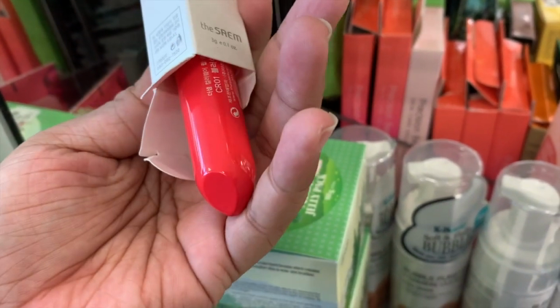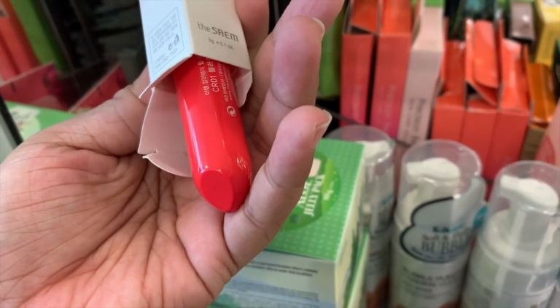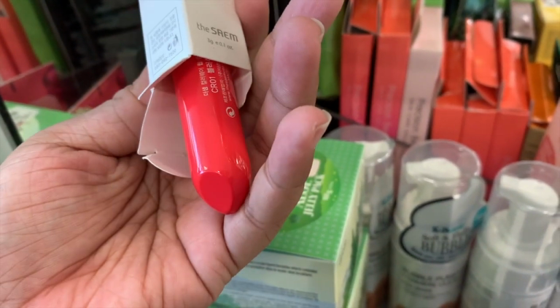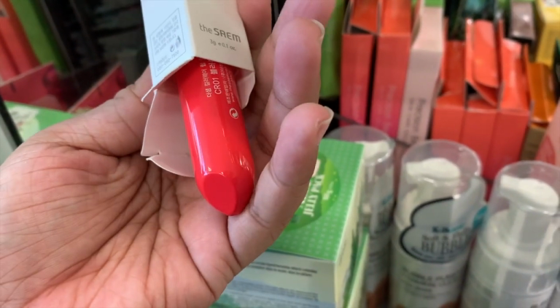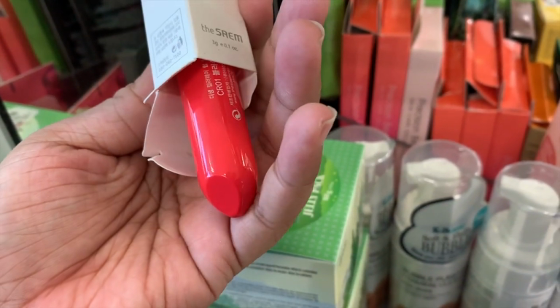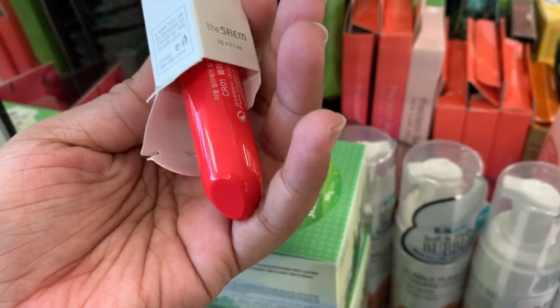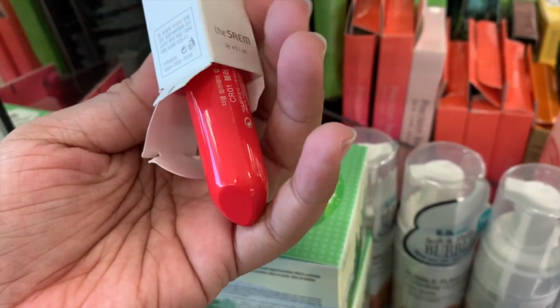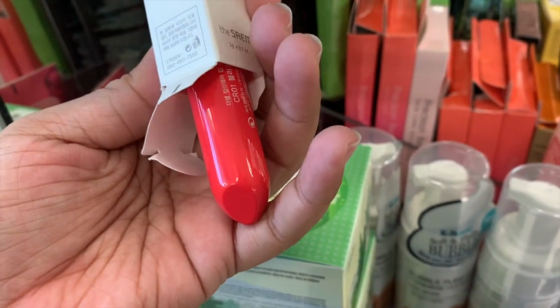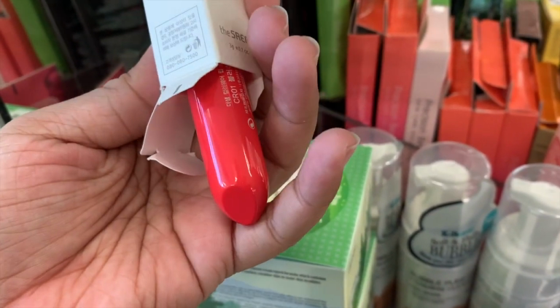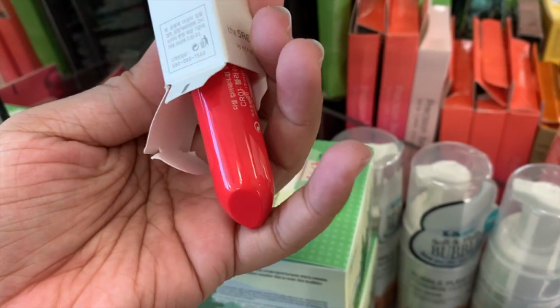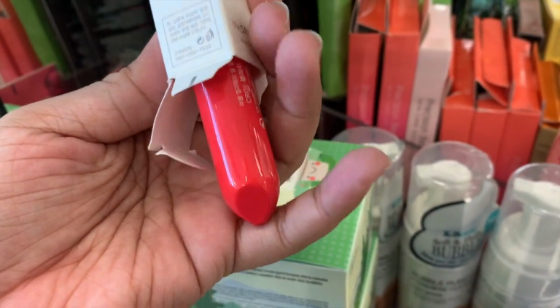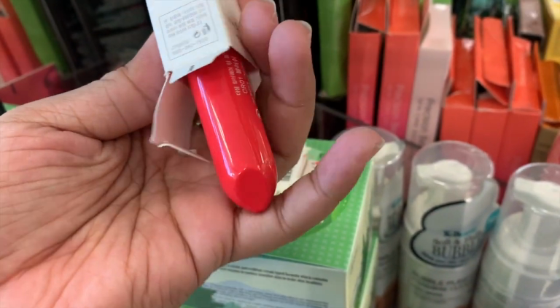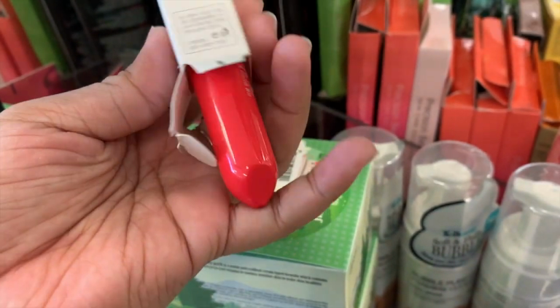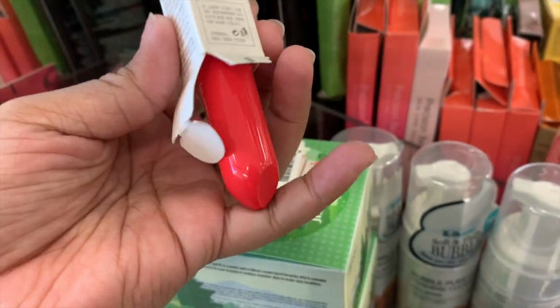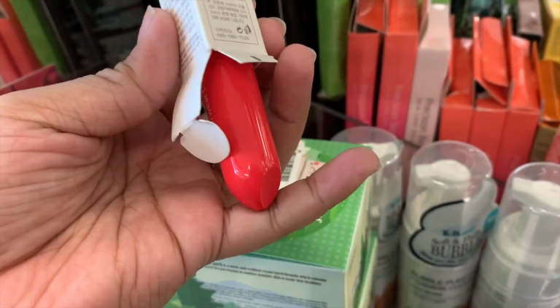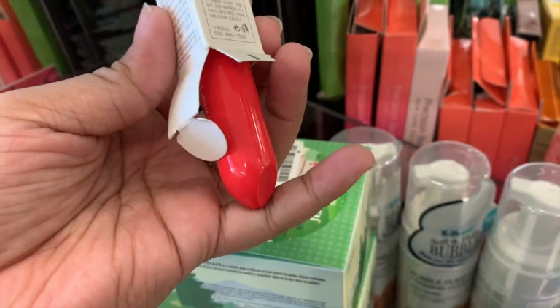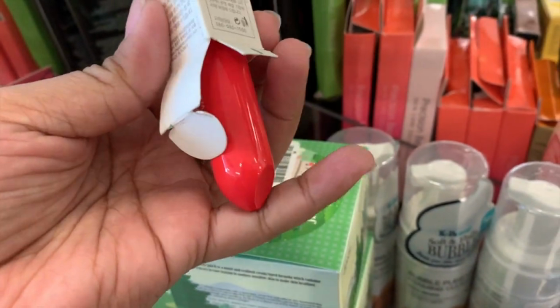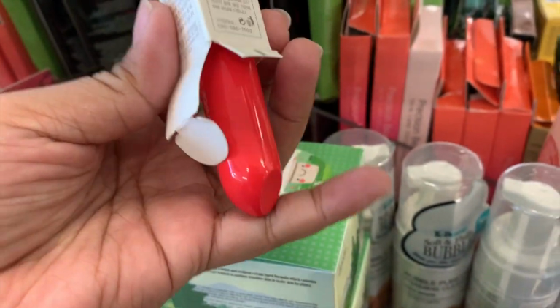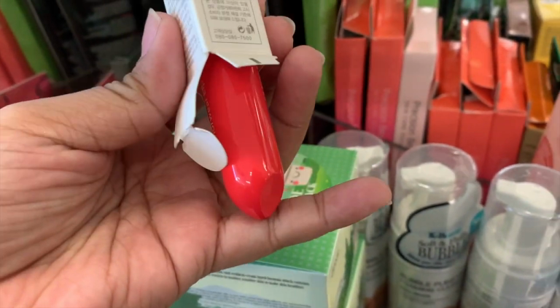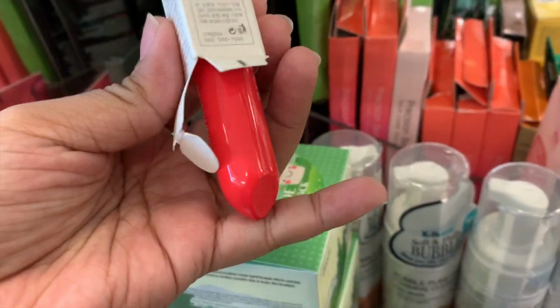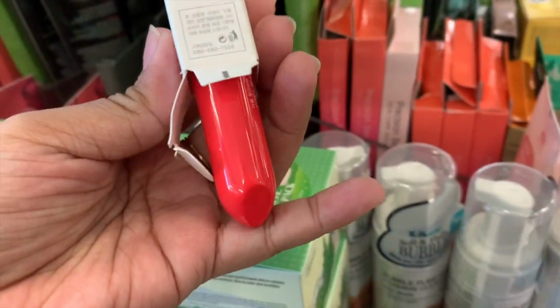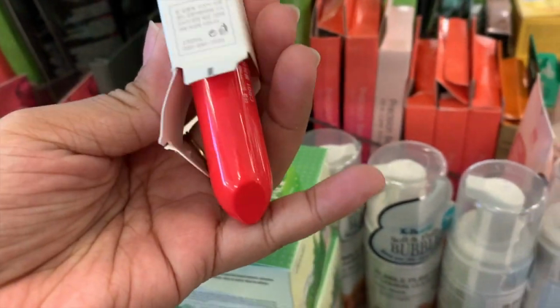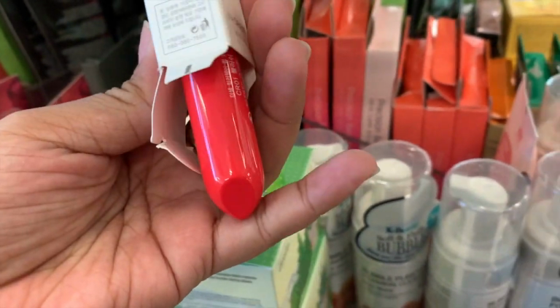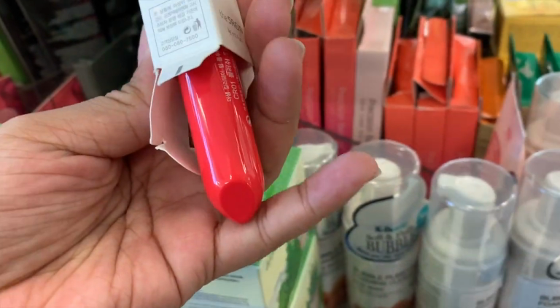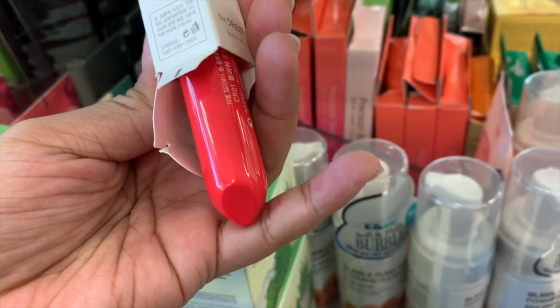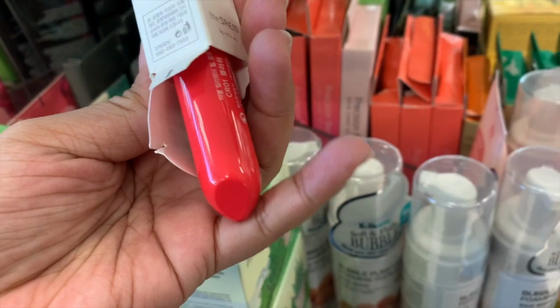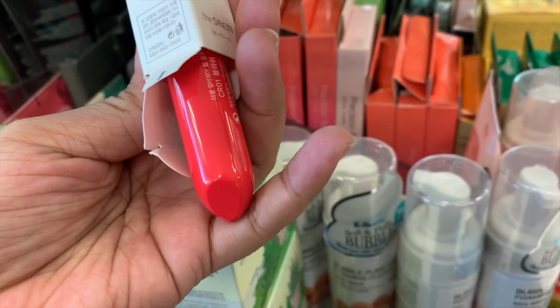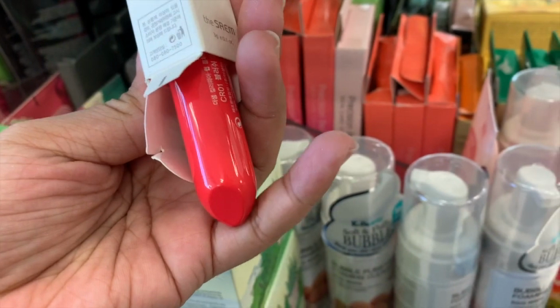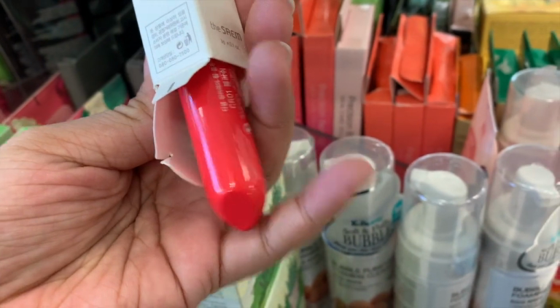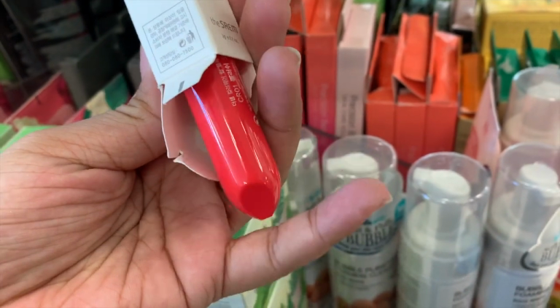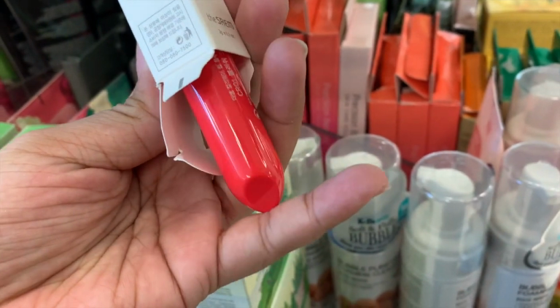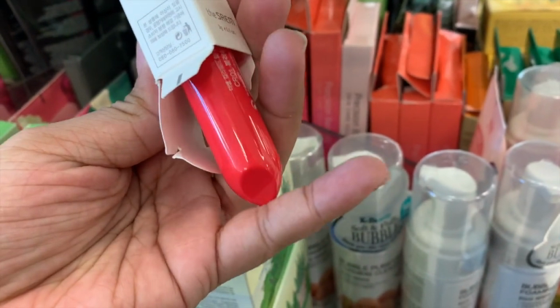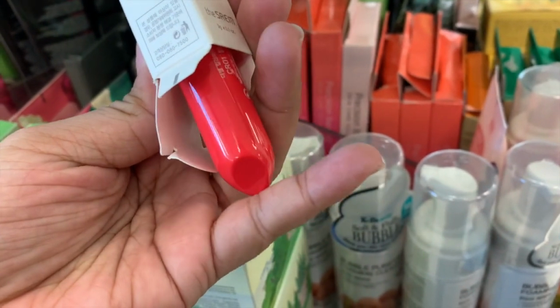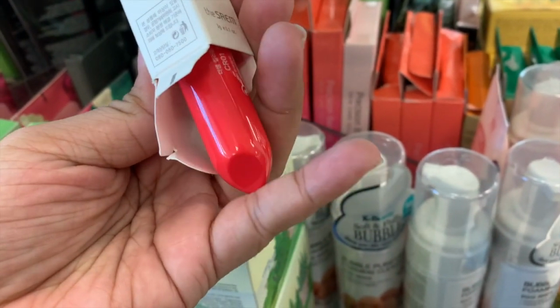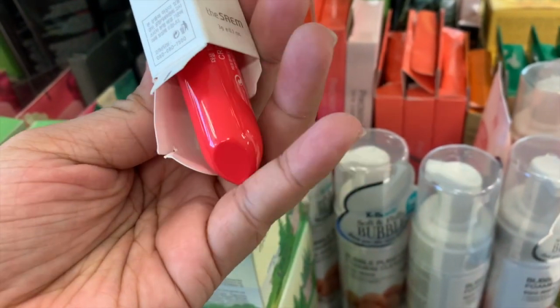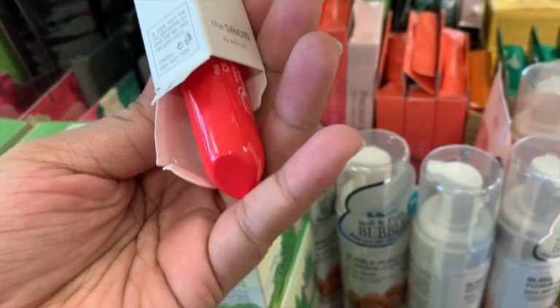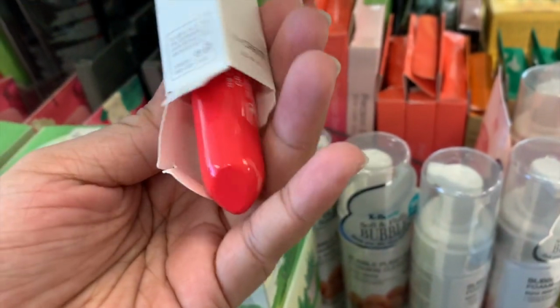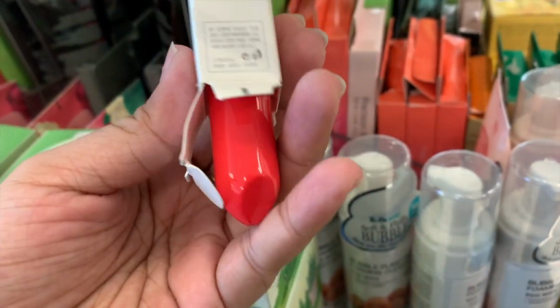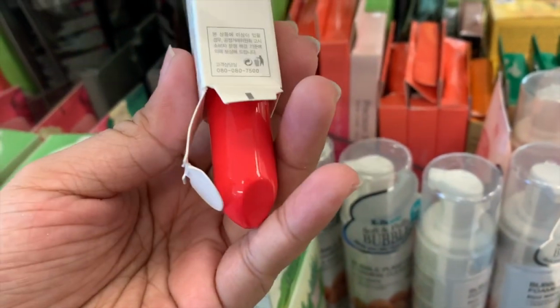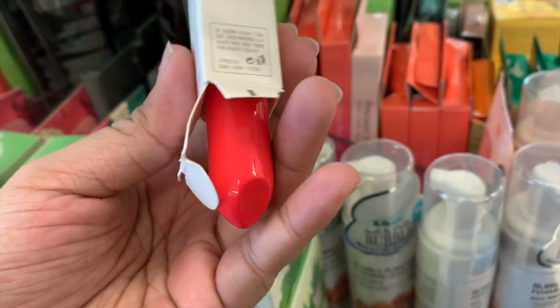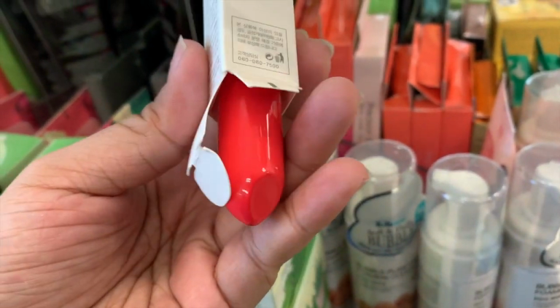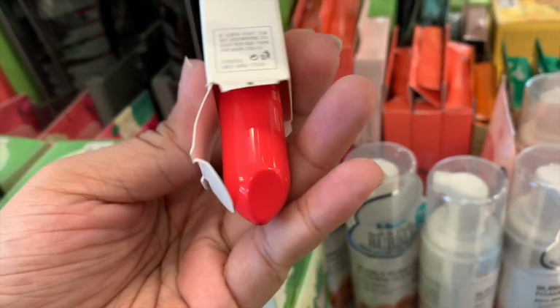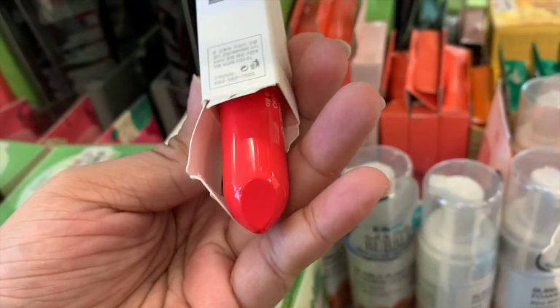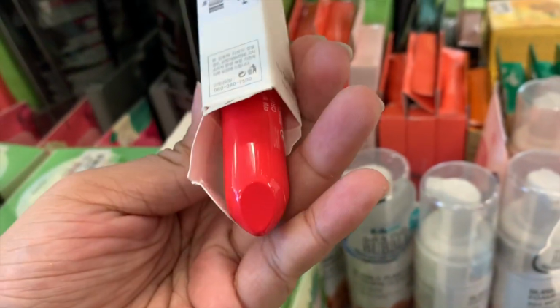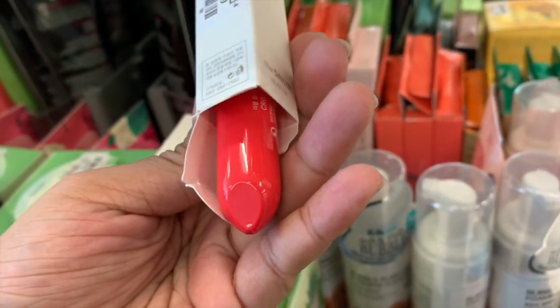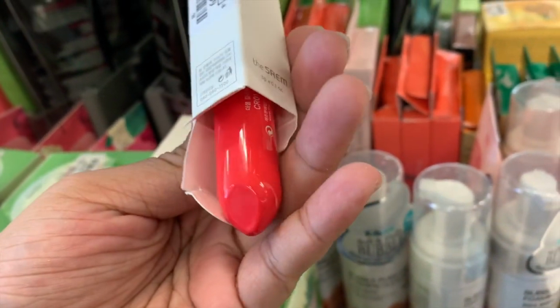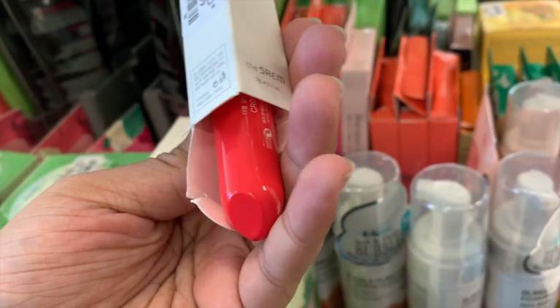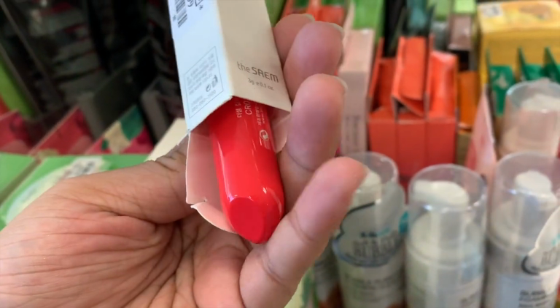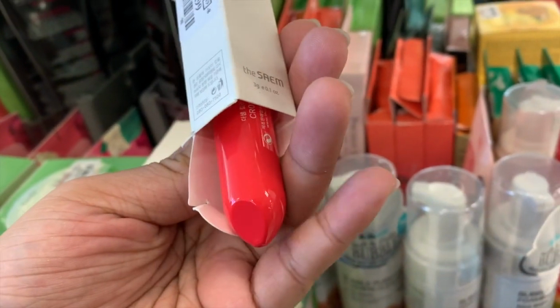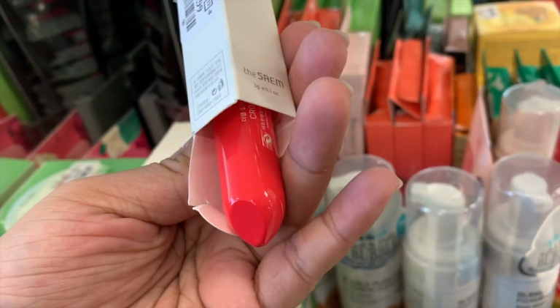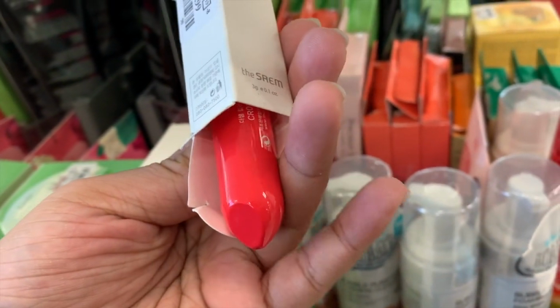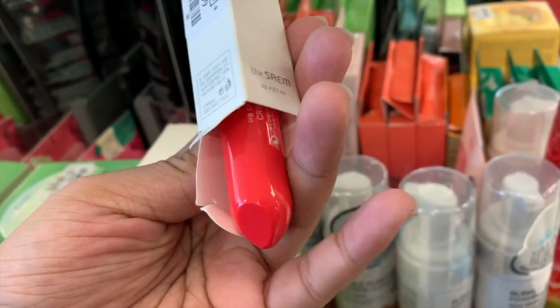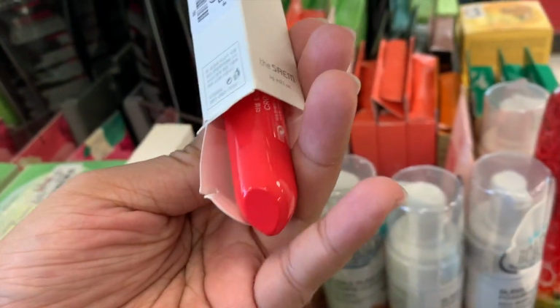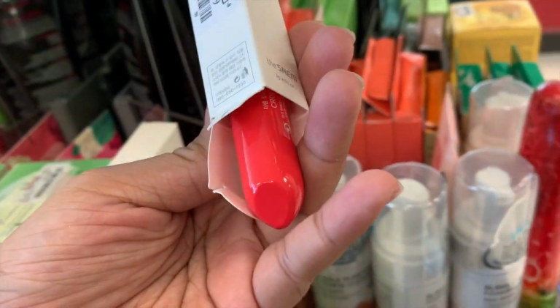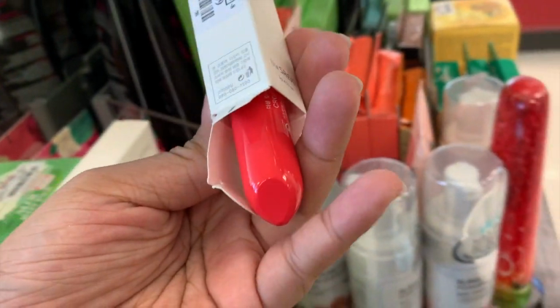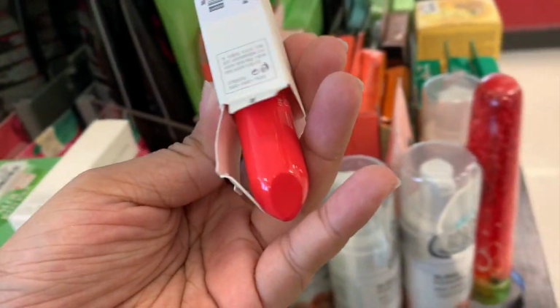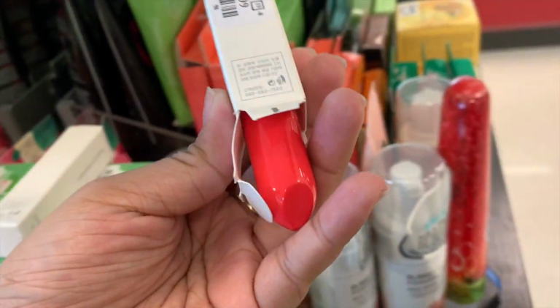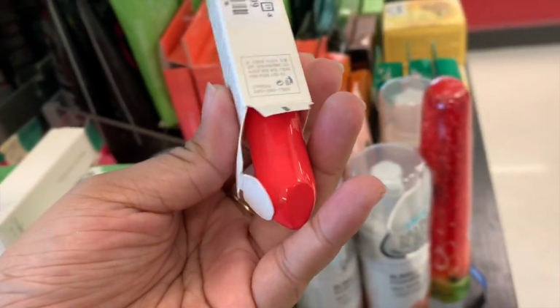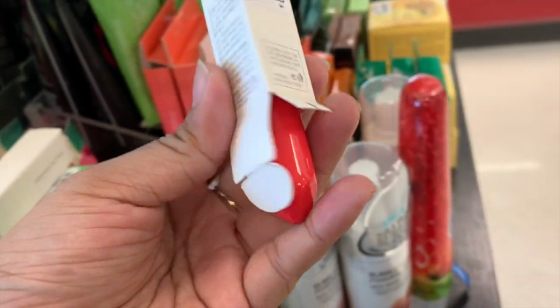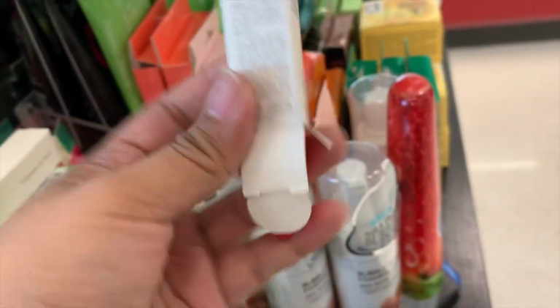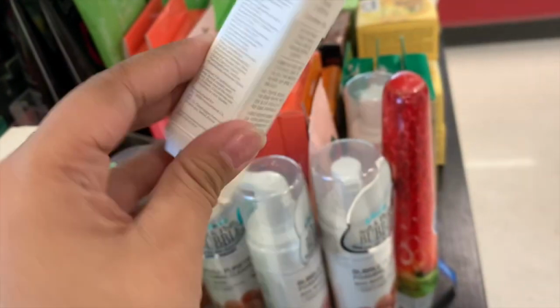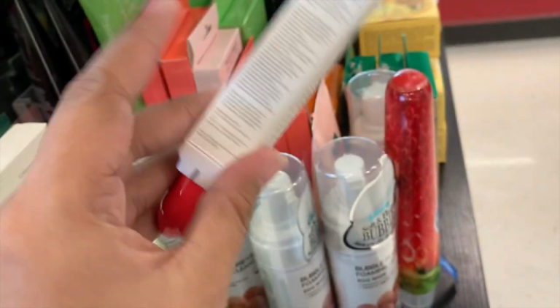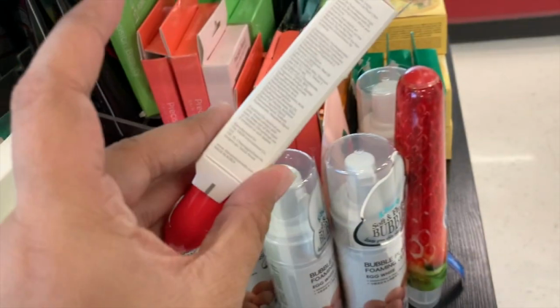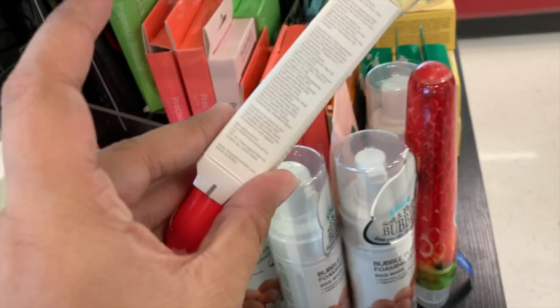It goes by the color I guess, because this one is like a light coral — more of a coral with pinky shades.